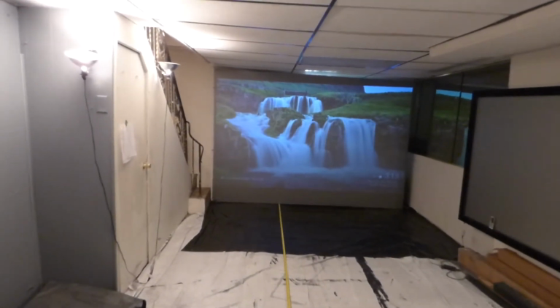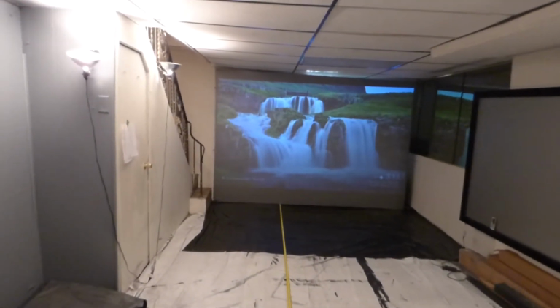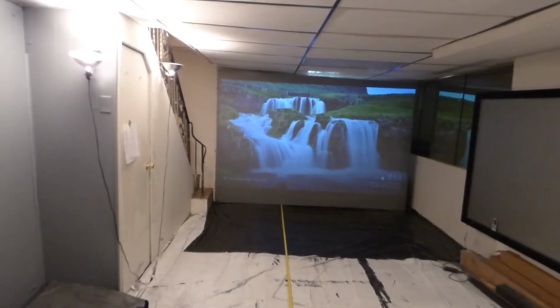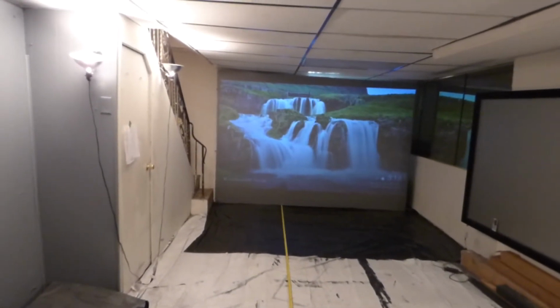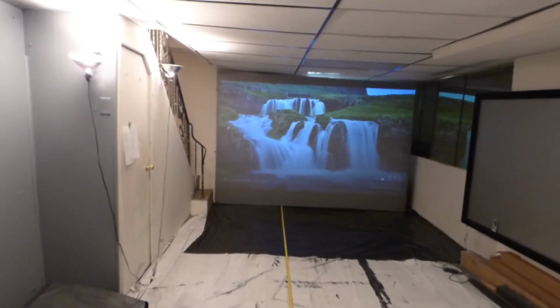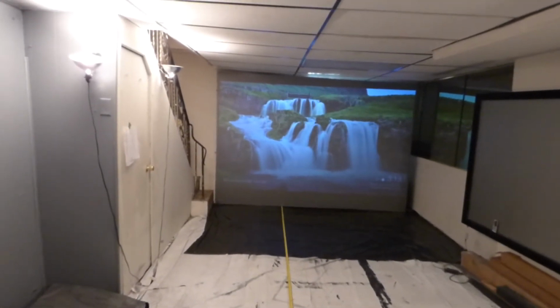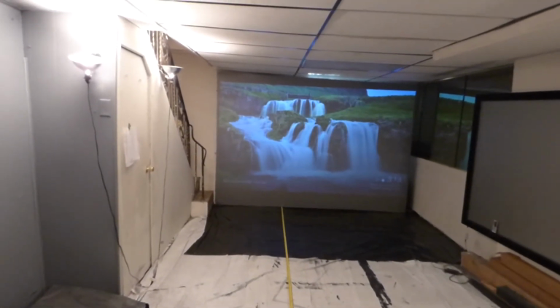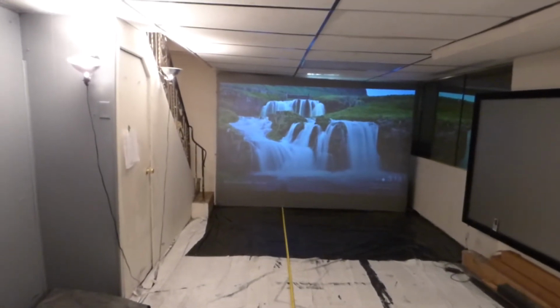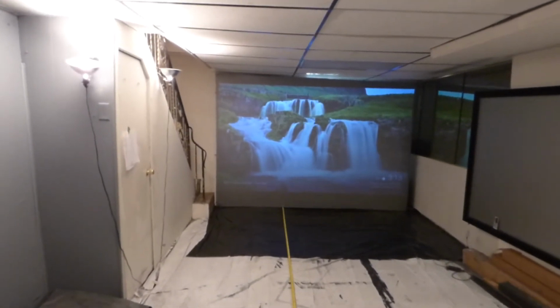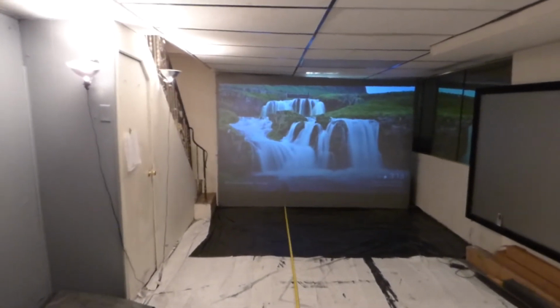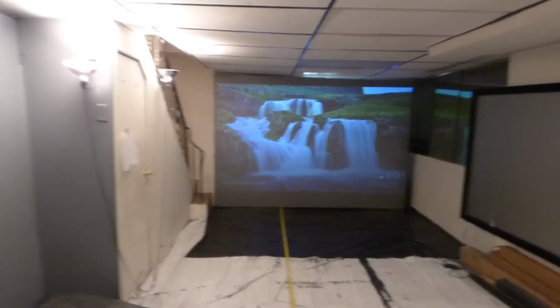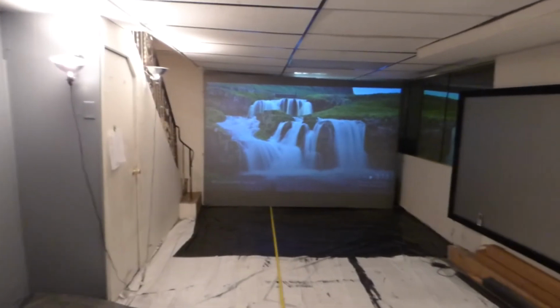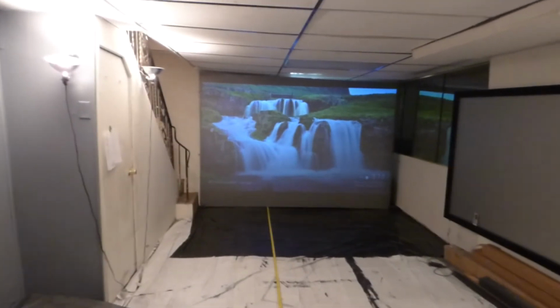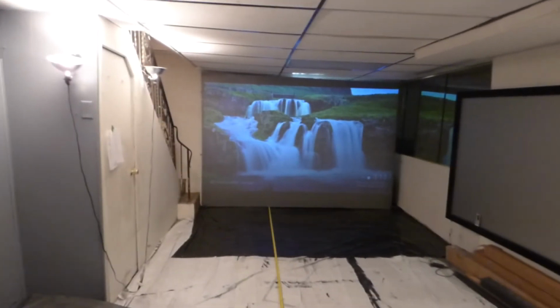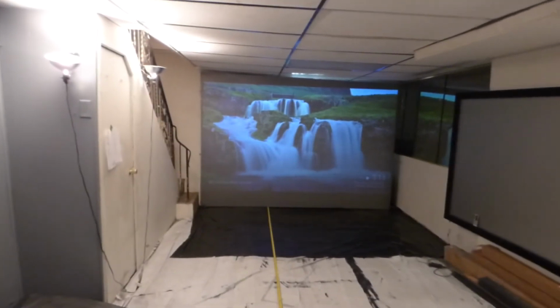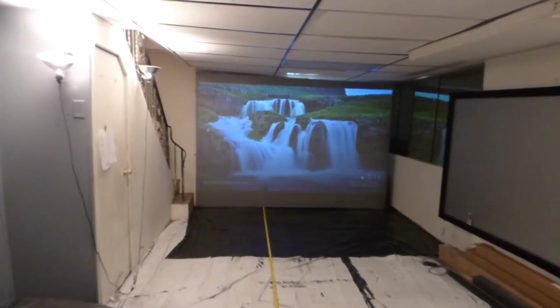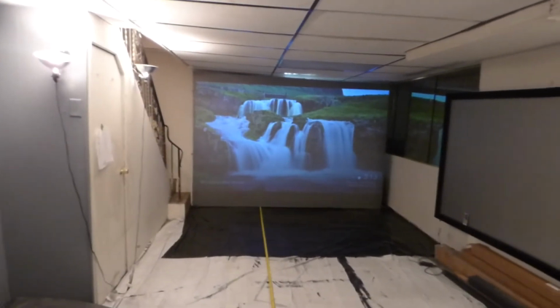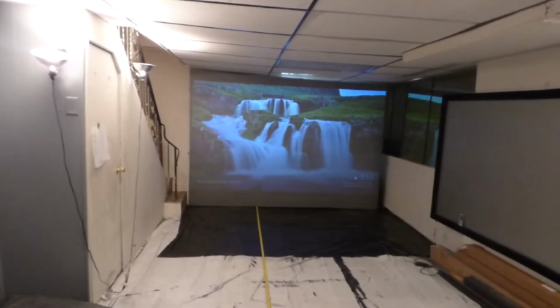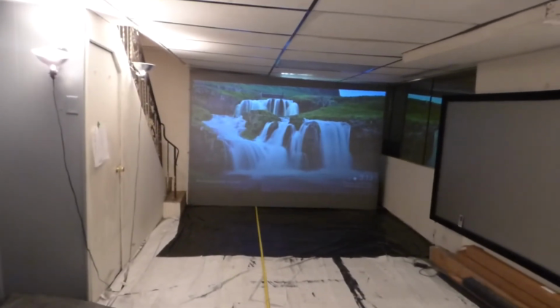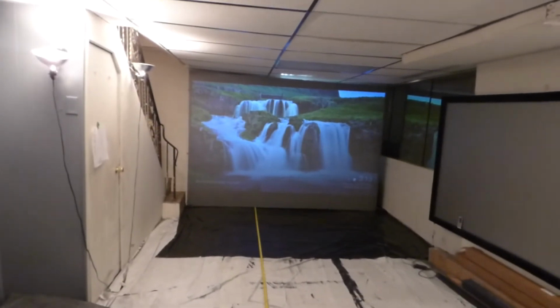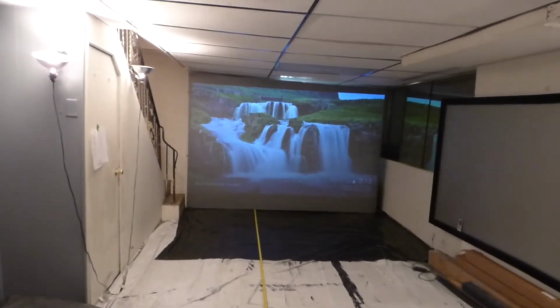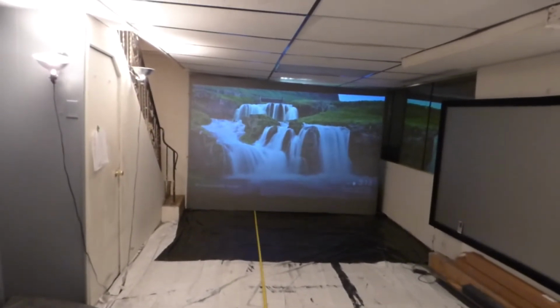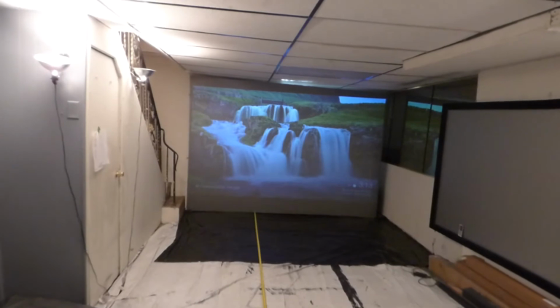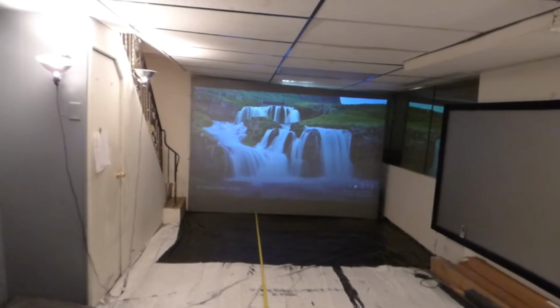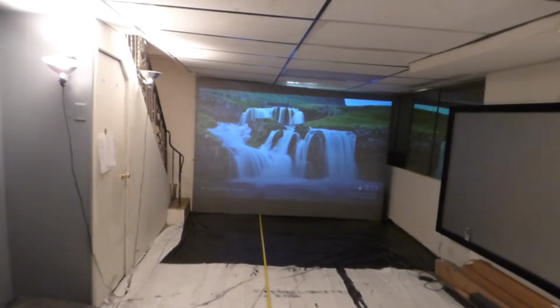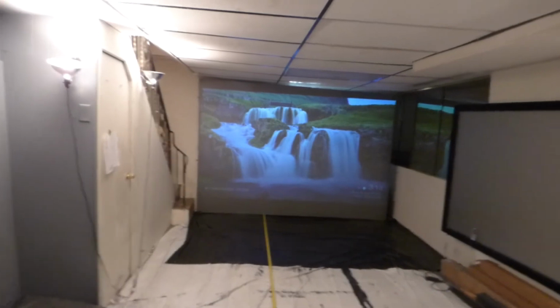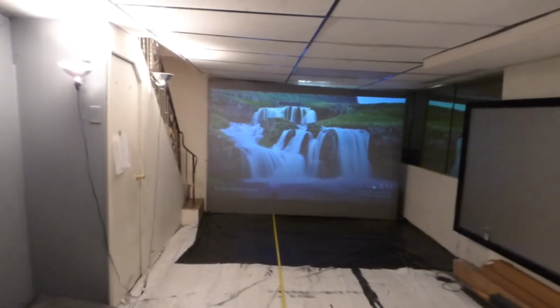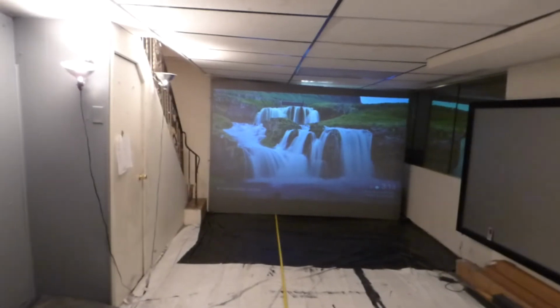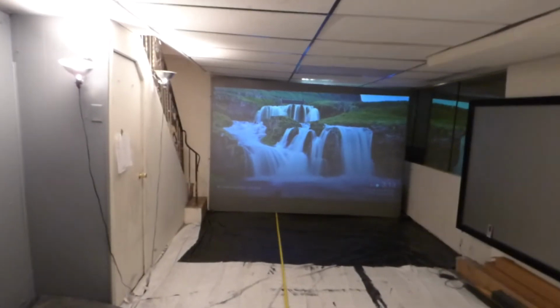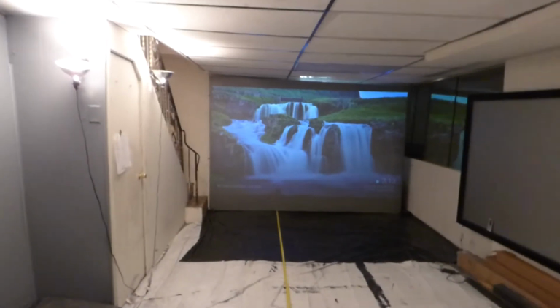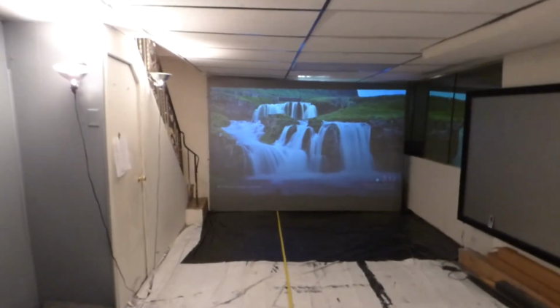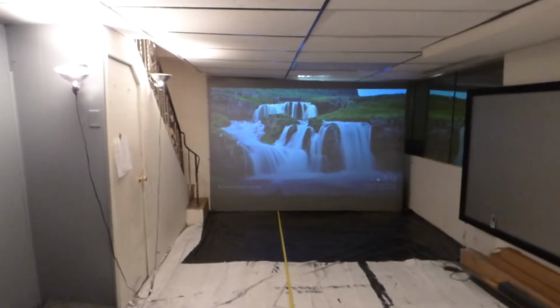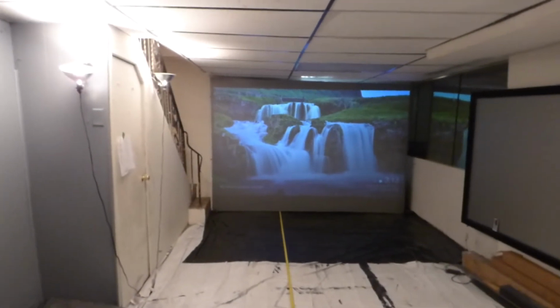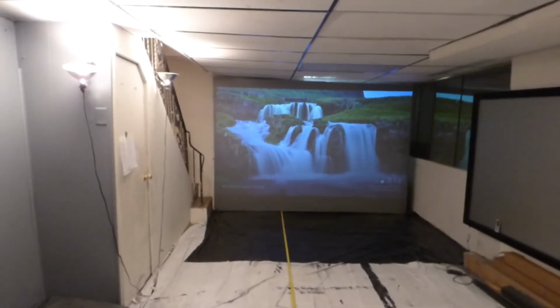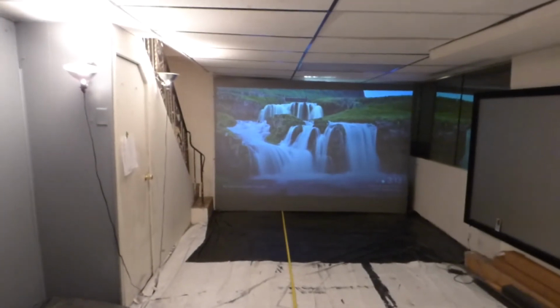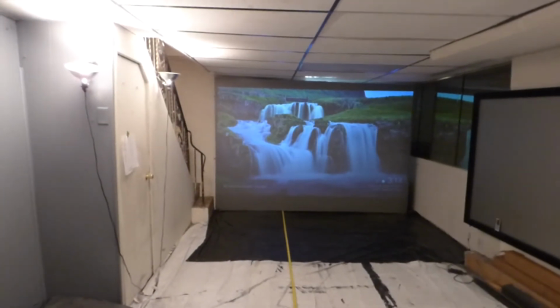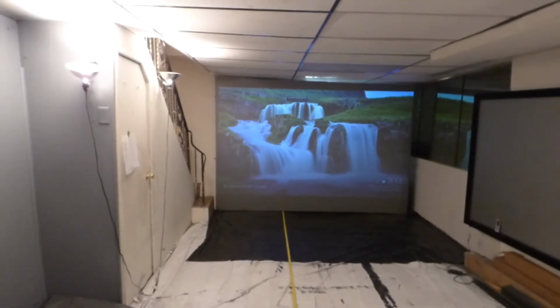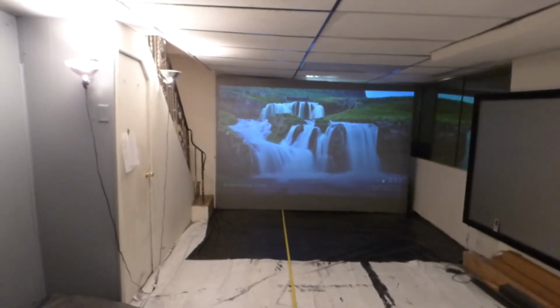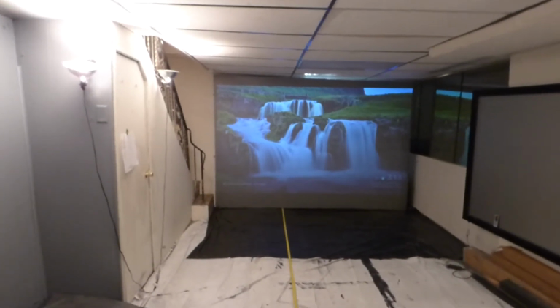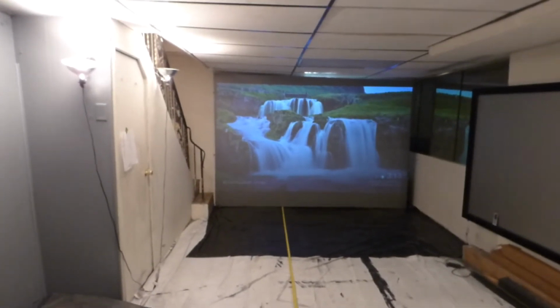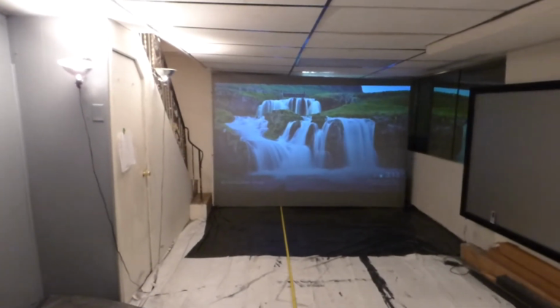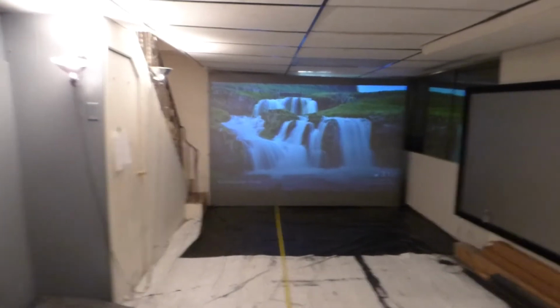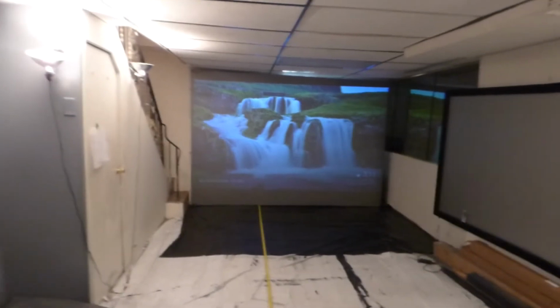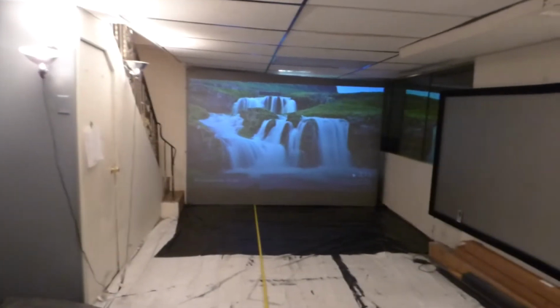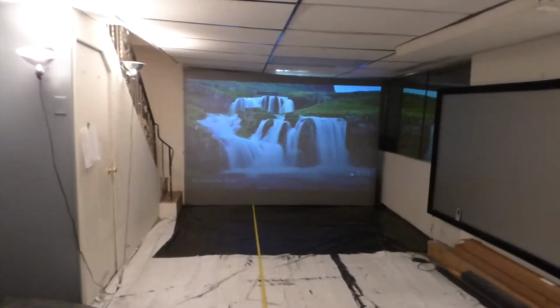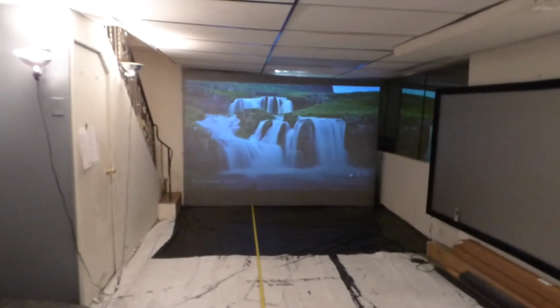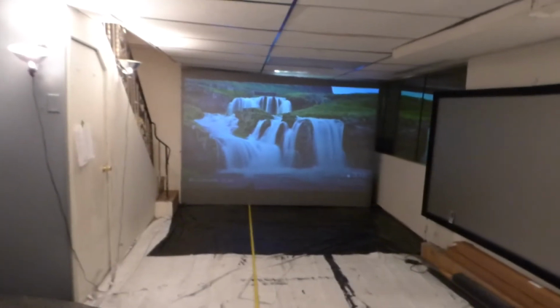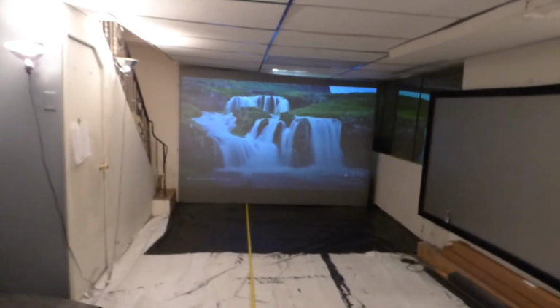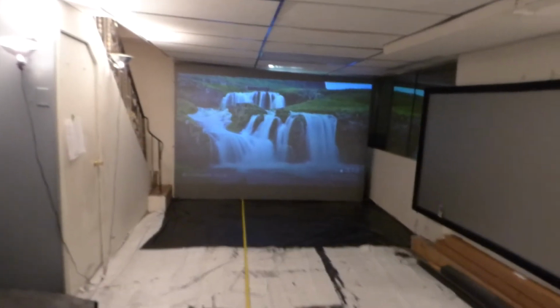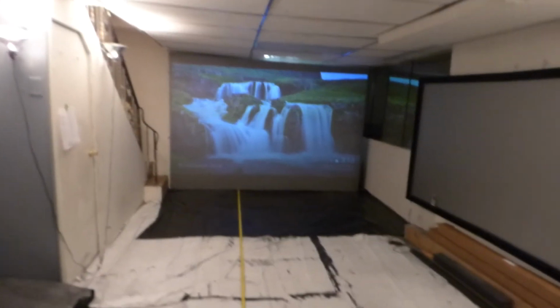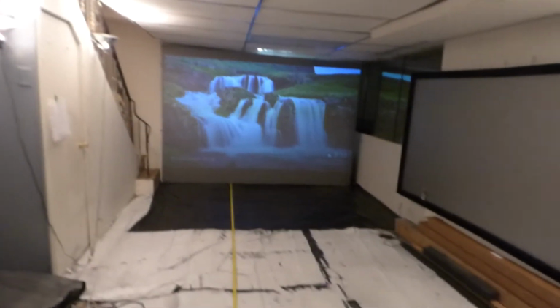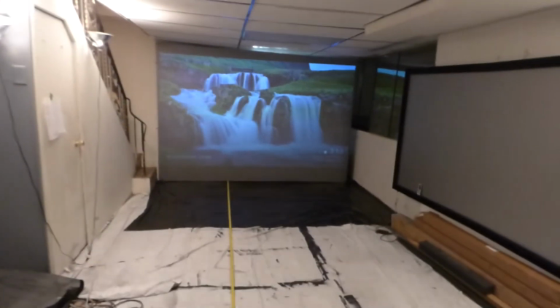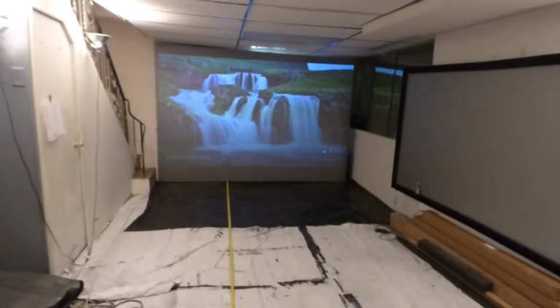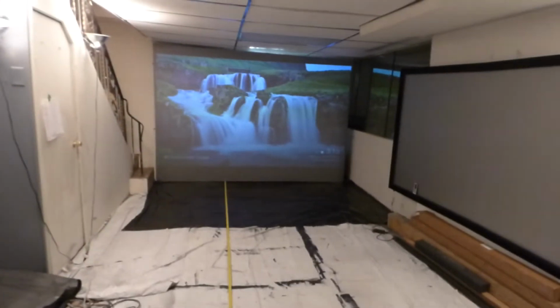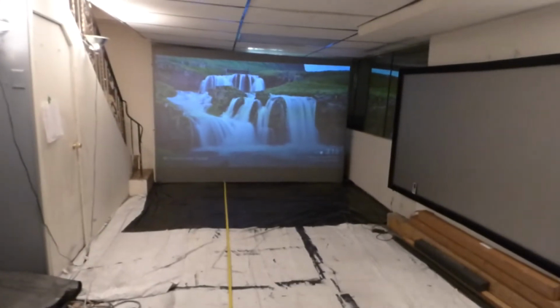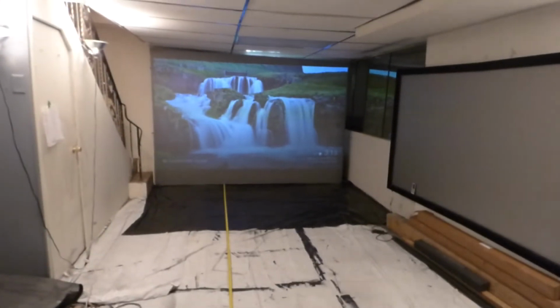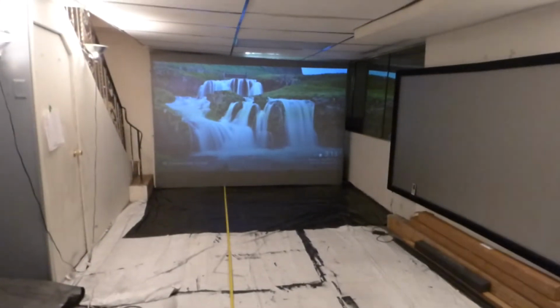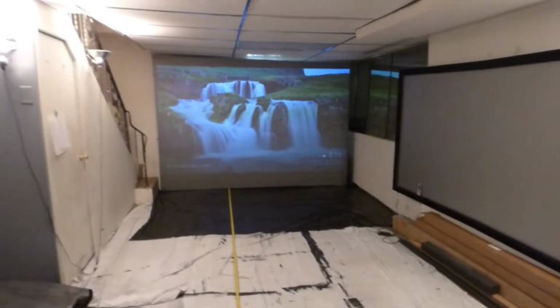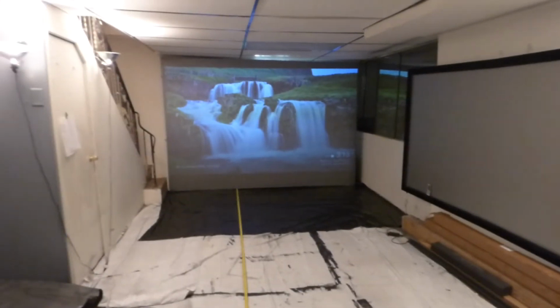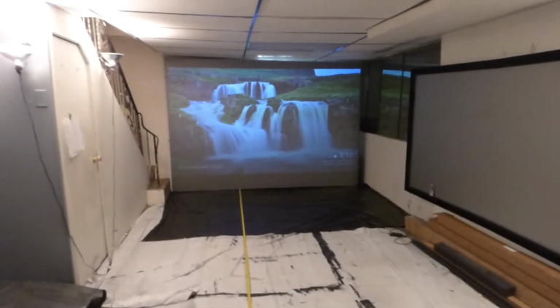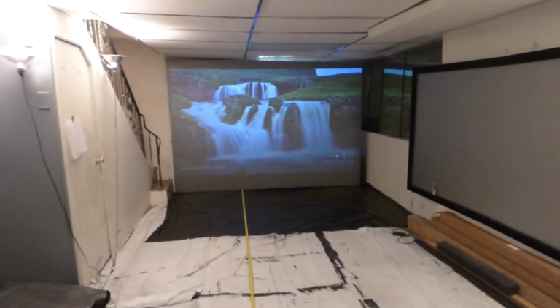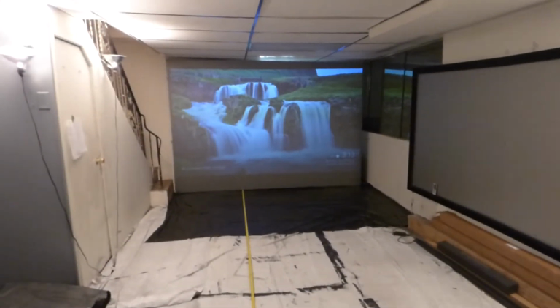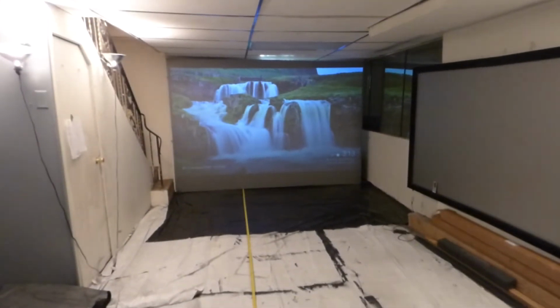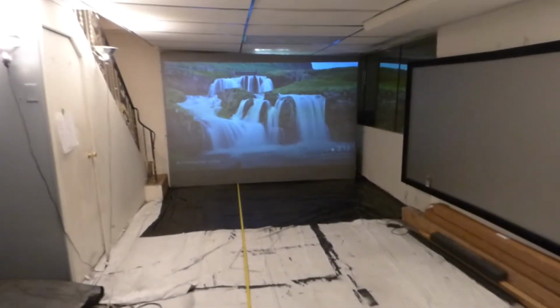I'm pretty rough on my projectors, so there's a good chance I probably would blow one out easily. I've blown out a couple — actually the BenQ MS500, I blew one of those and I blew the second bulb out in like six months. That's because I beat the crap out of my stuff.